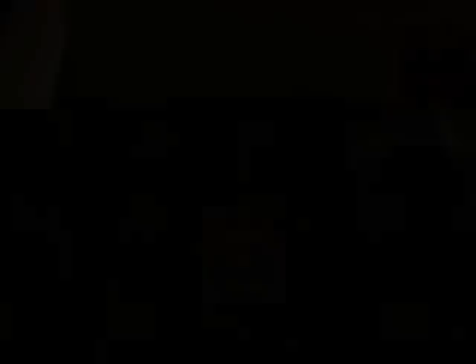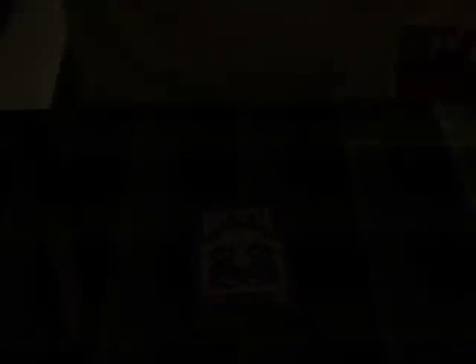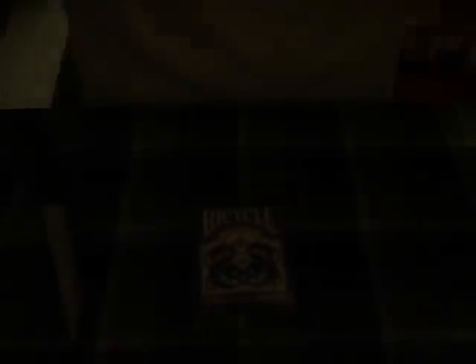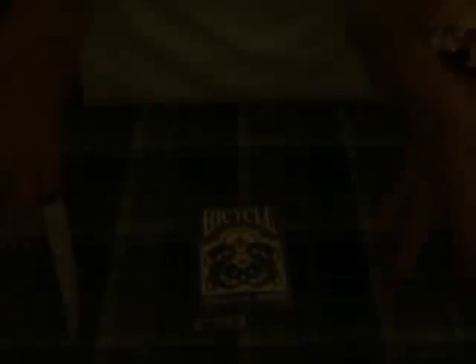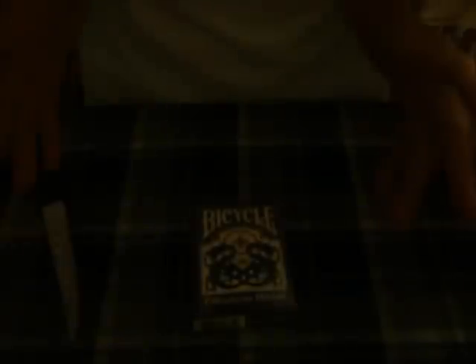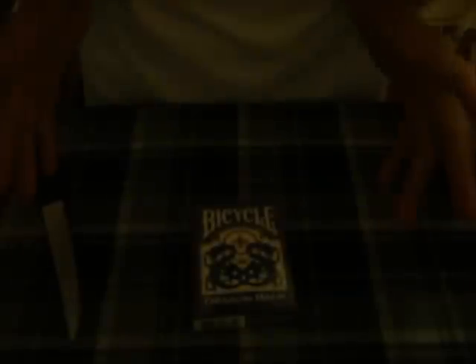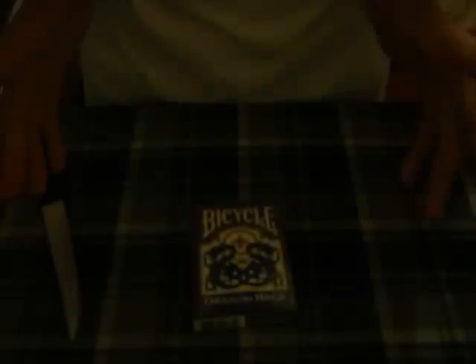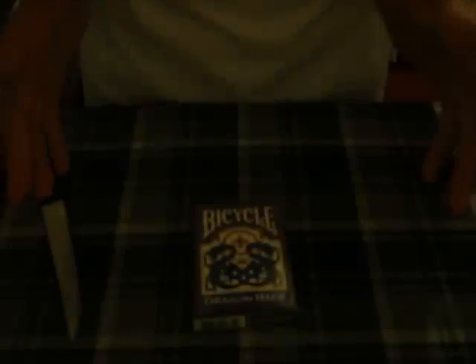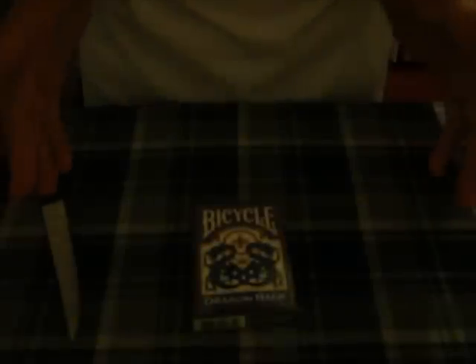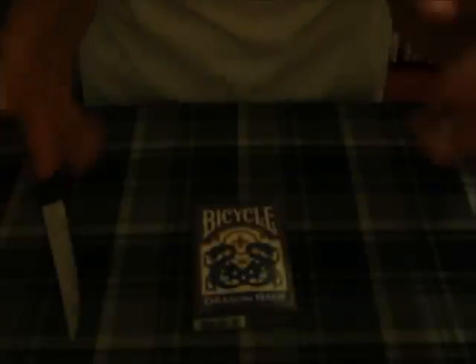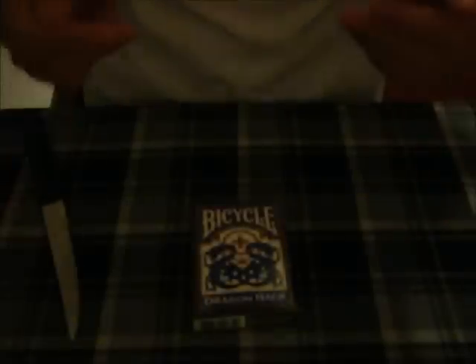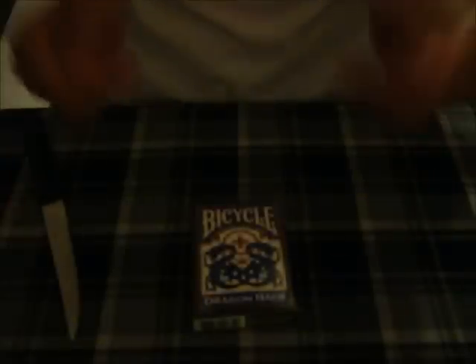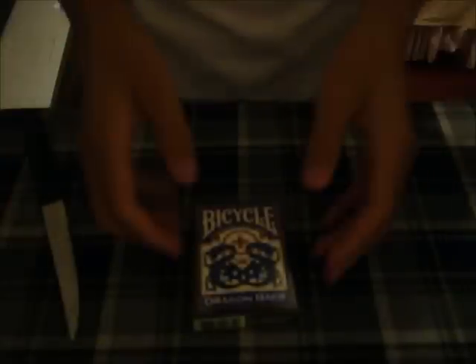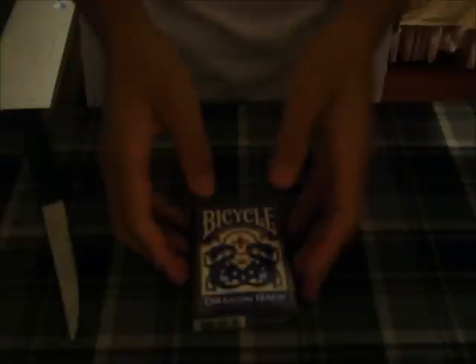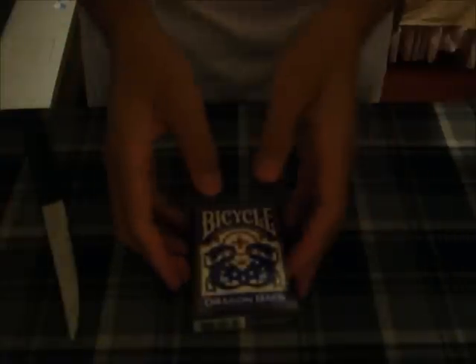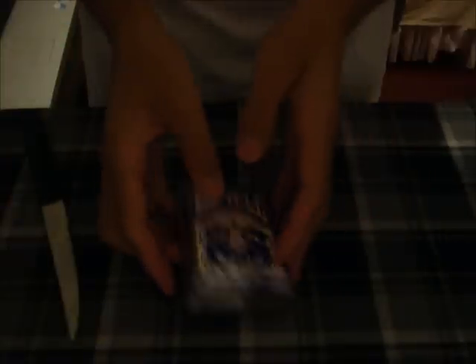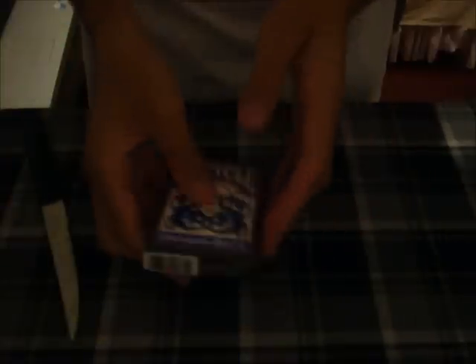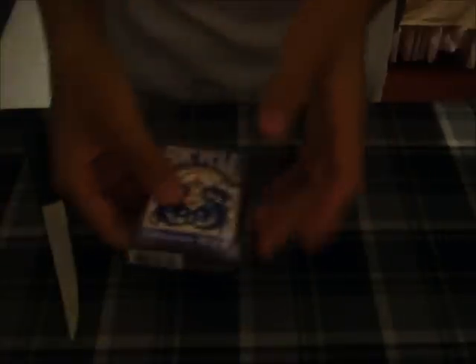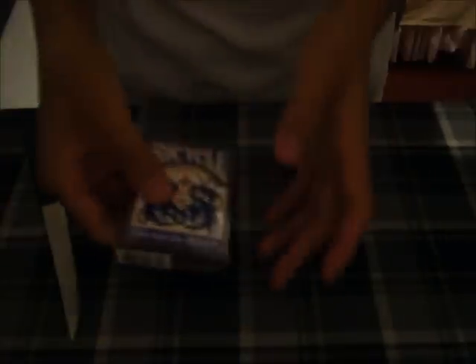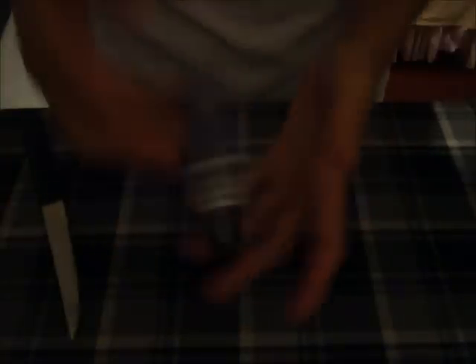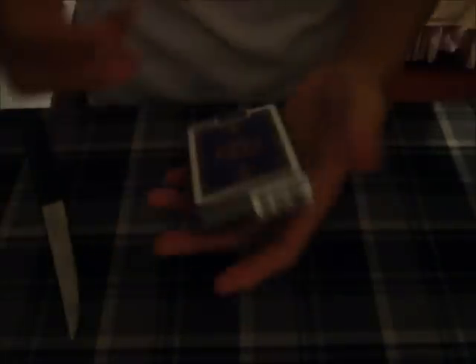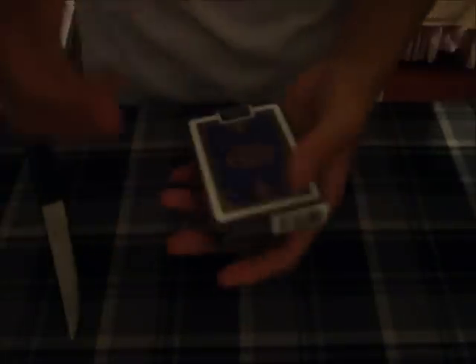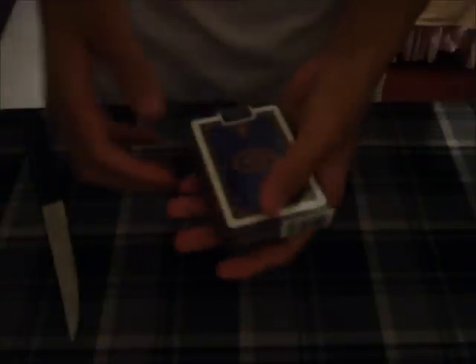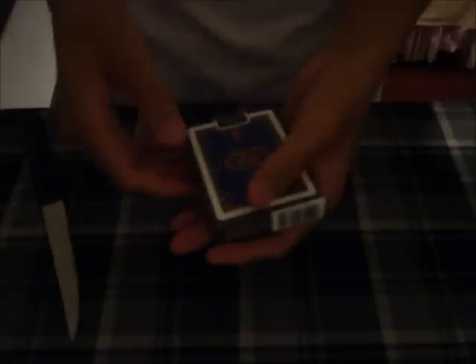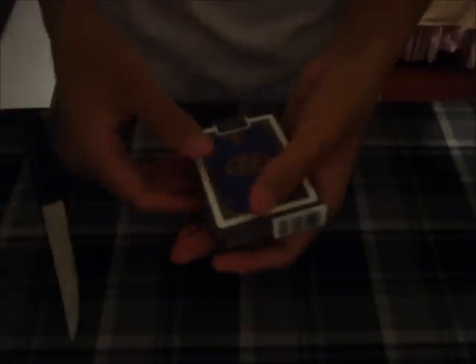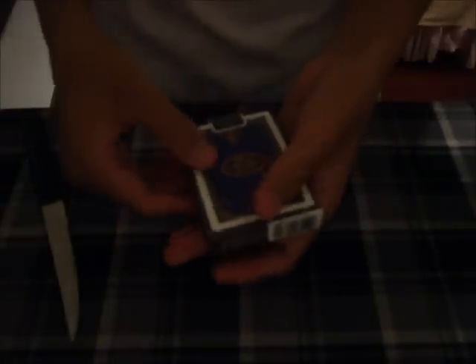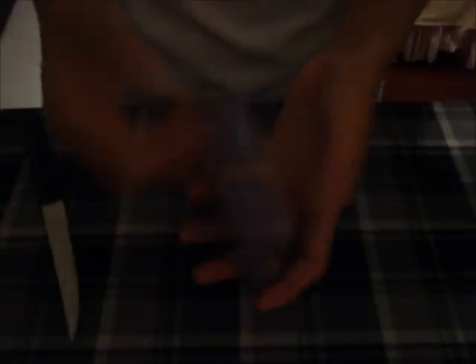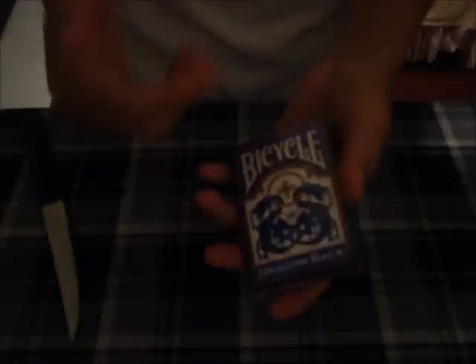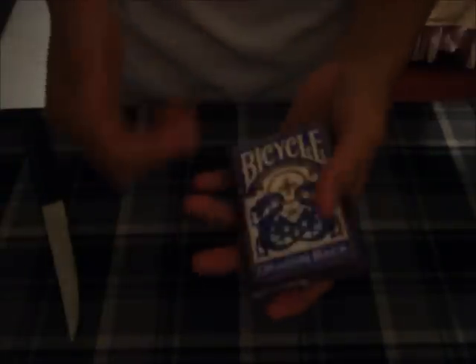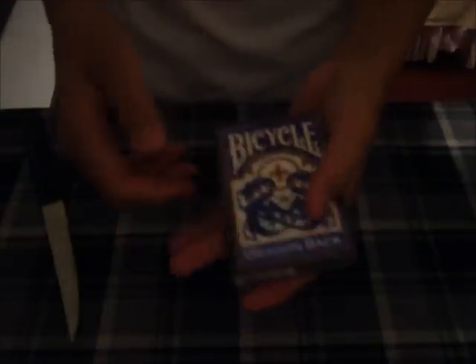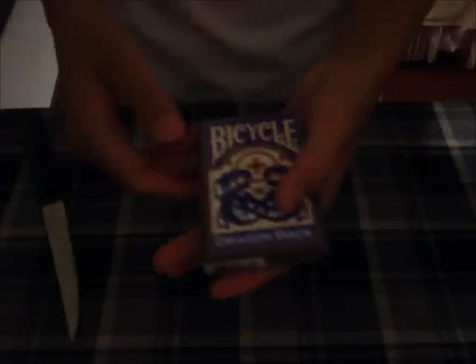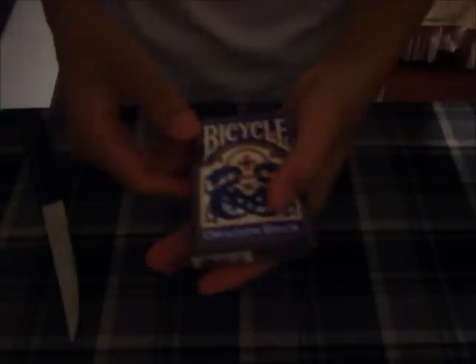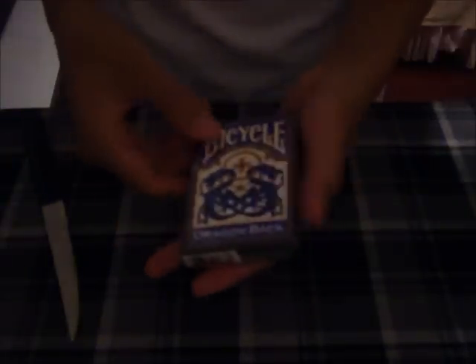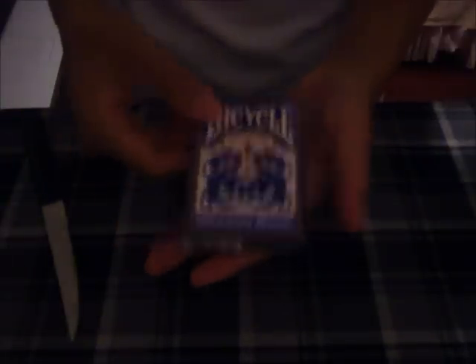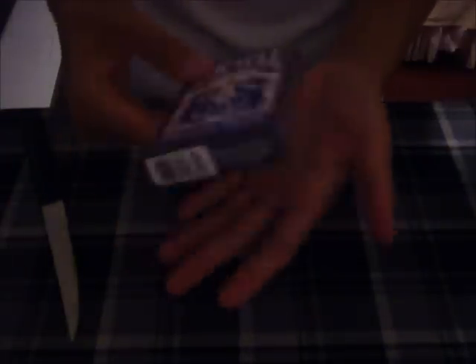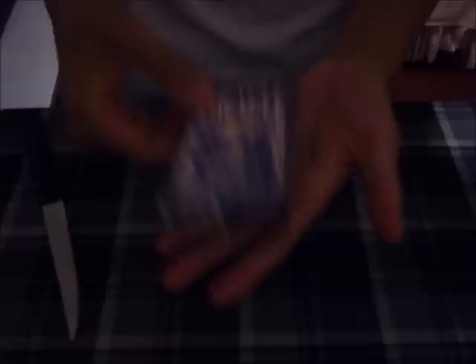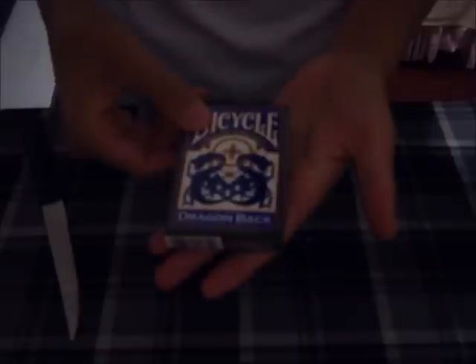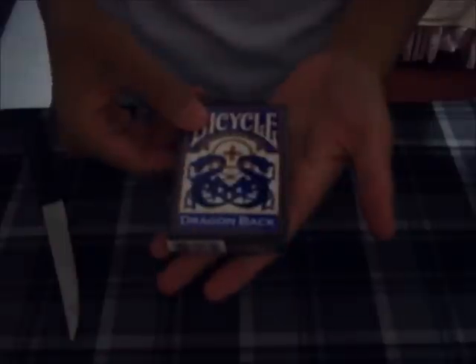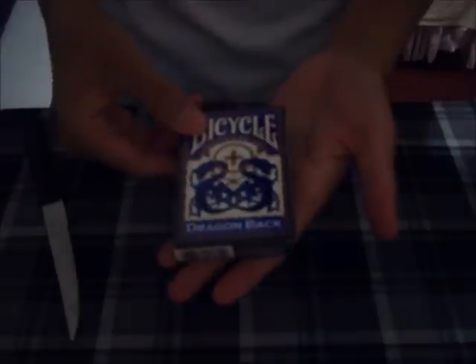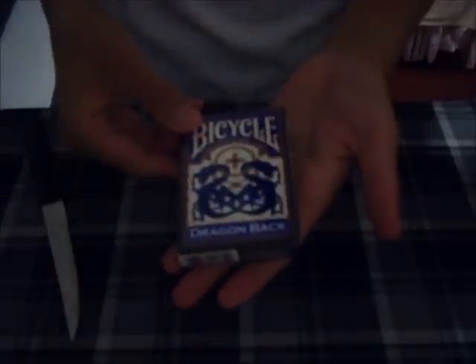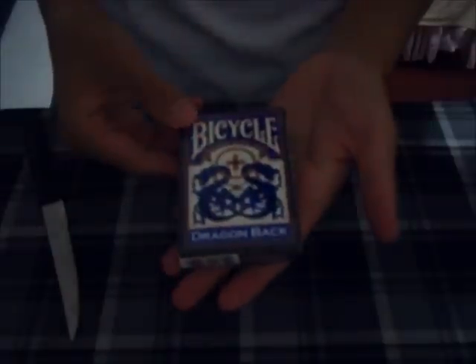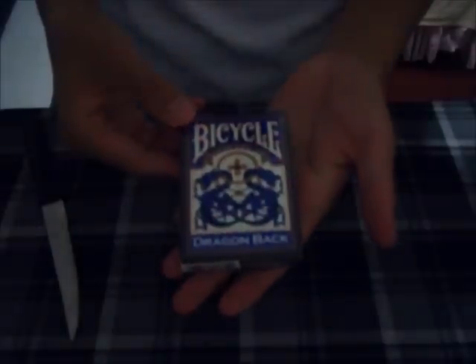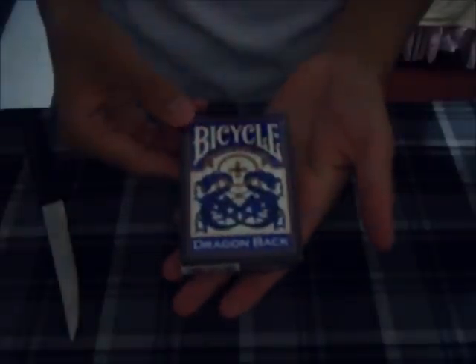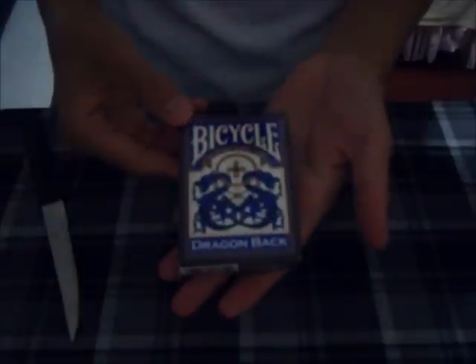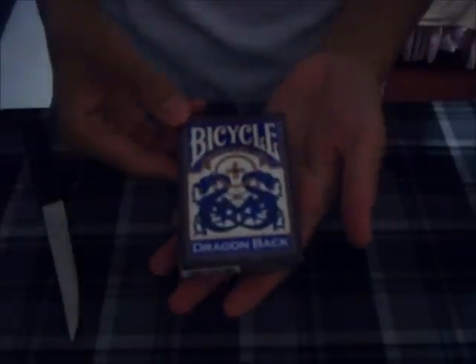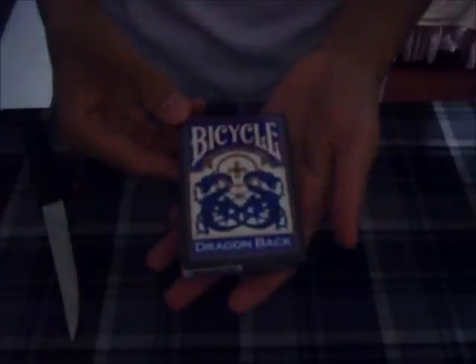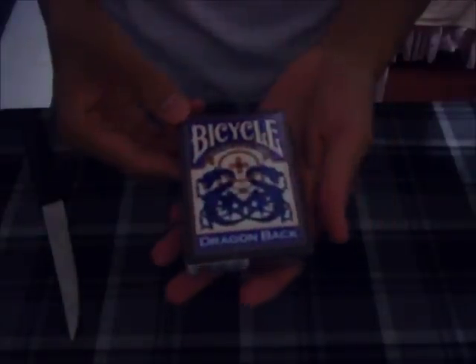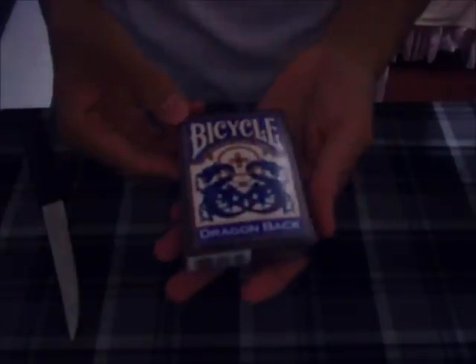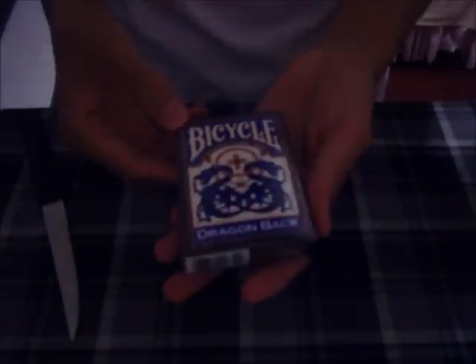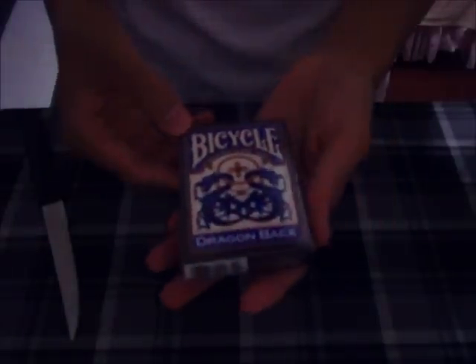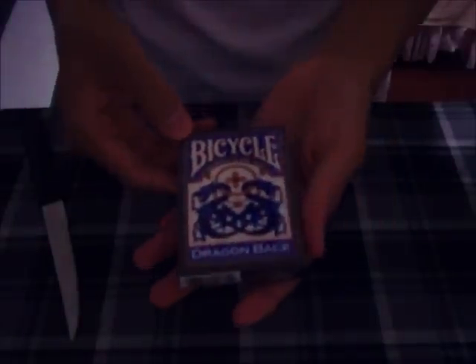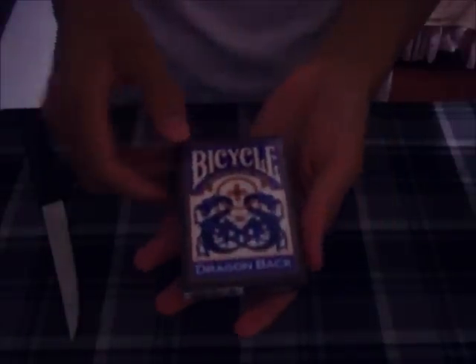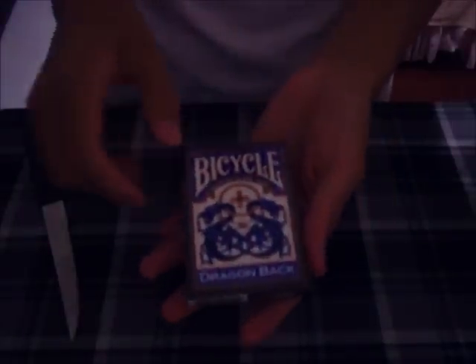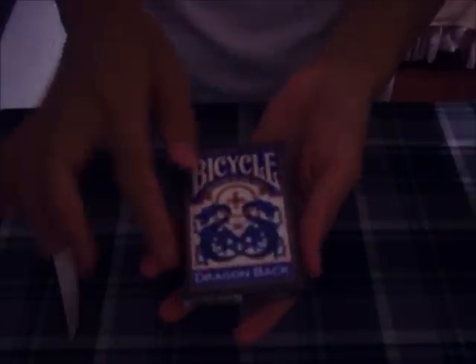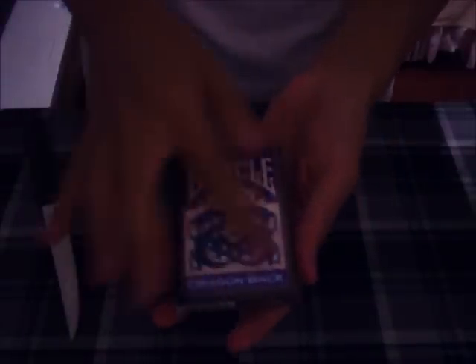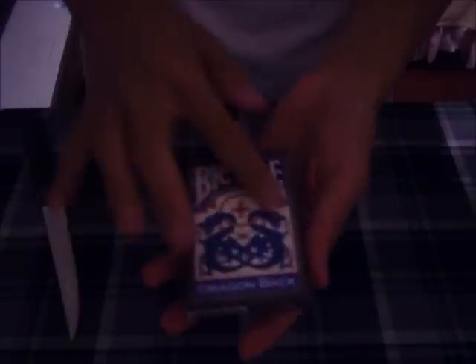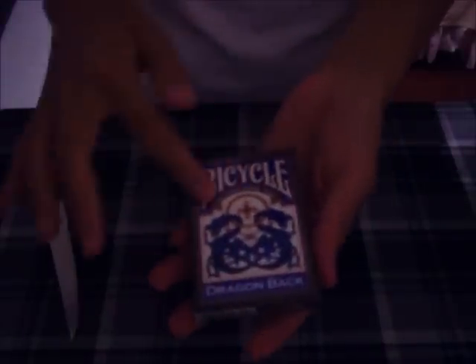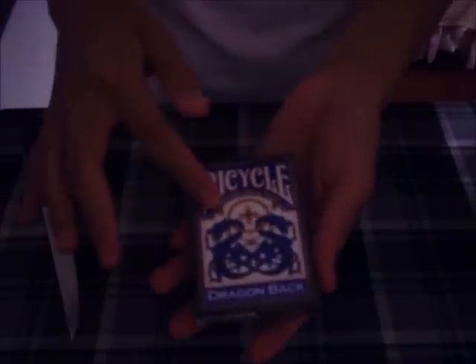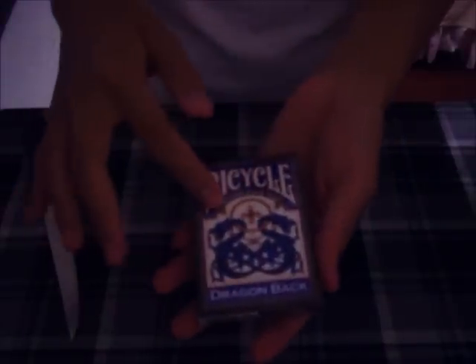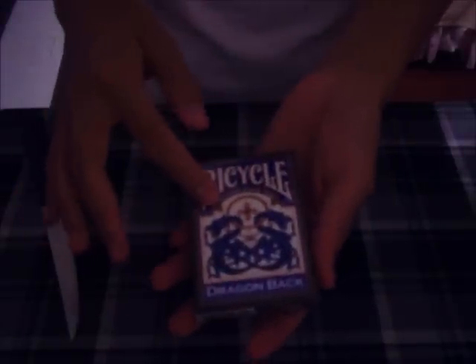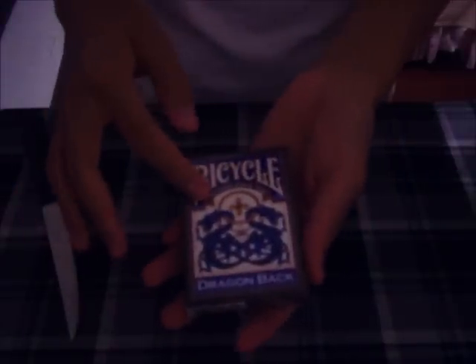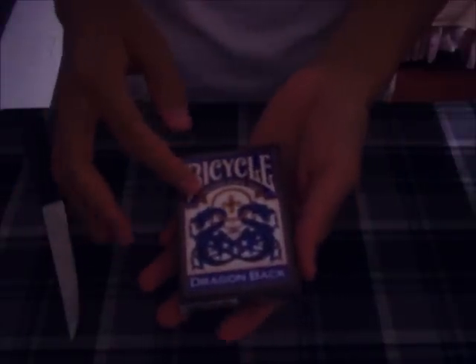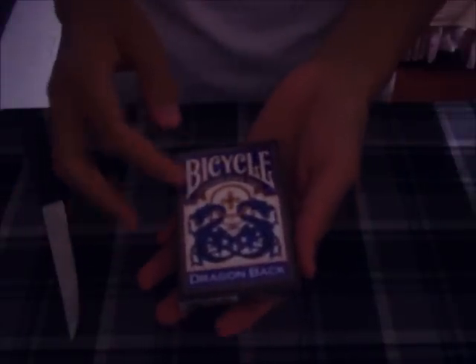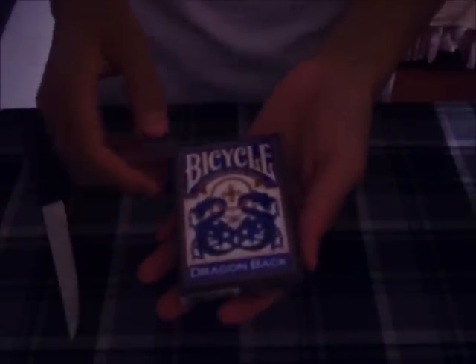Hey guys, so today I'm here with the review of the new Bicycle Blue Dragonback deck.